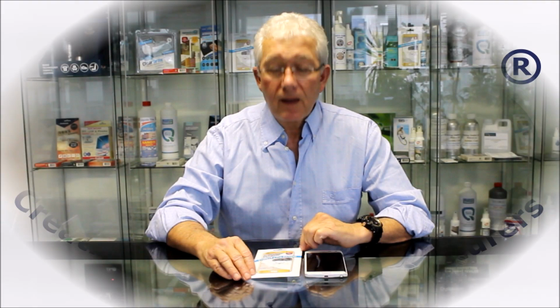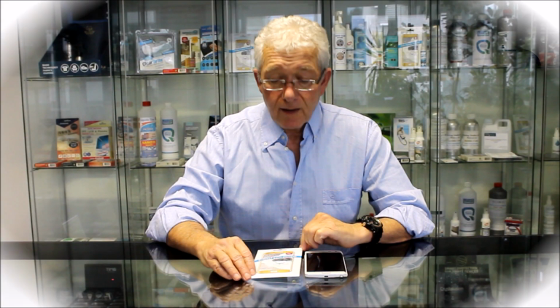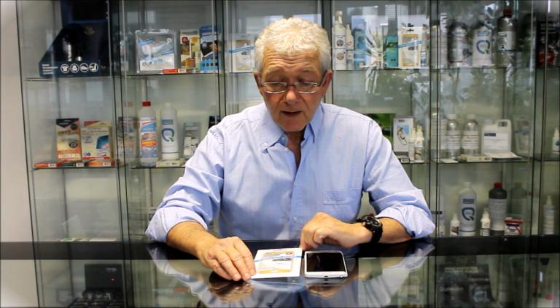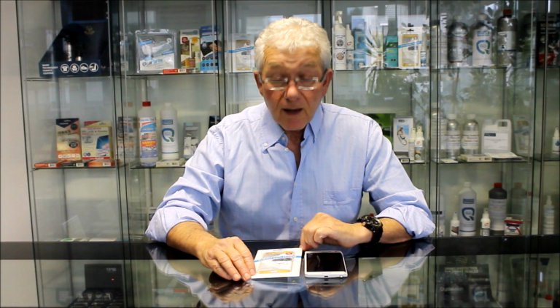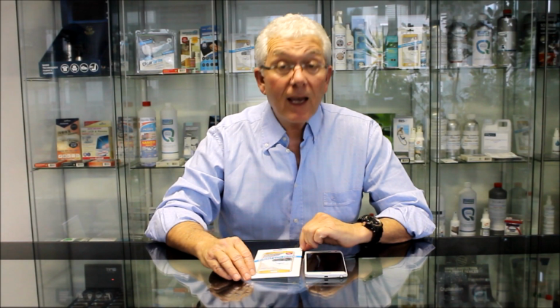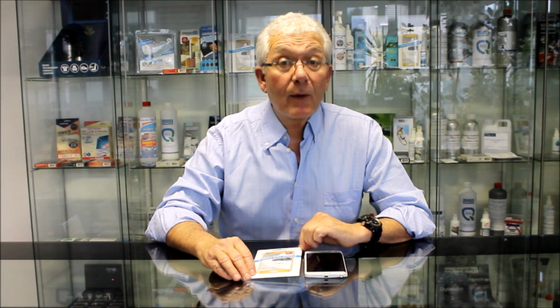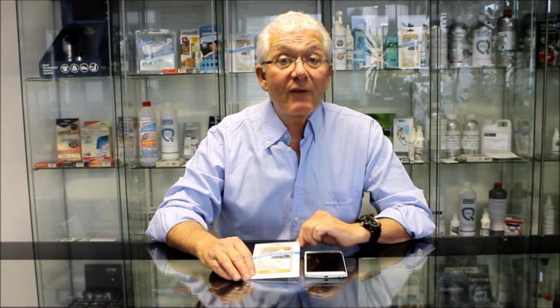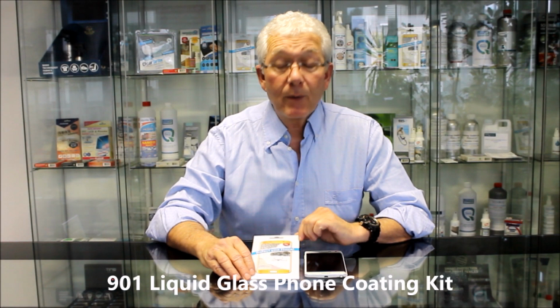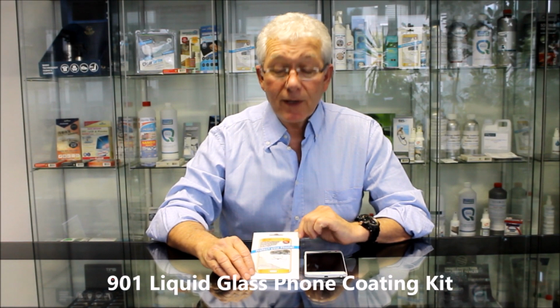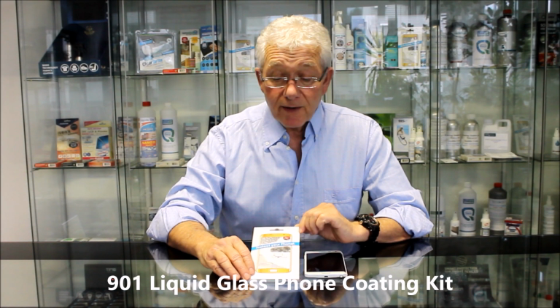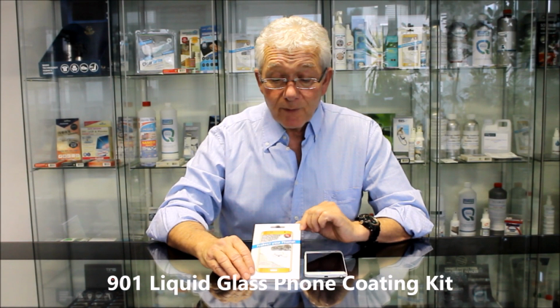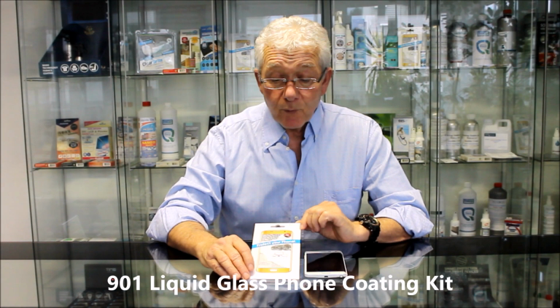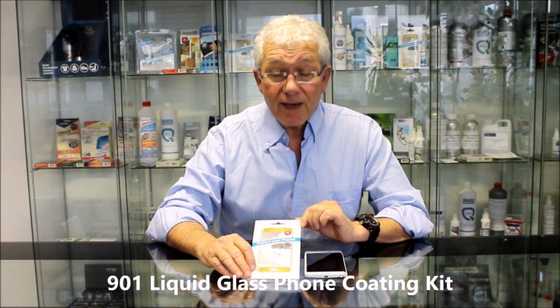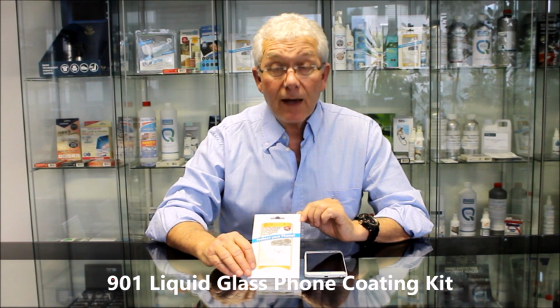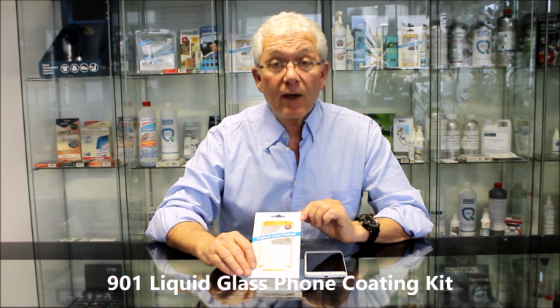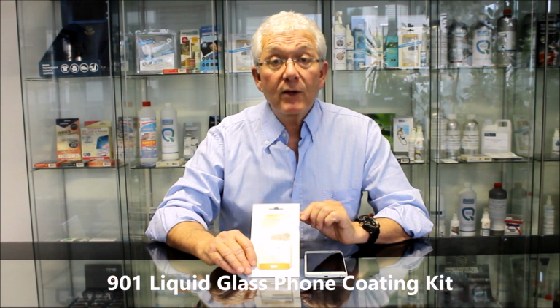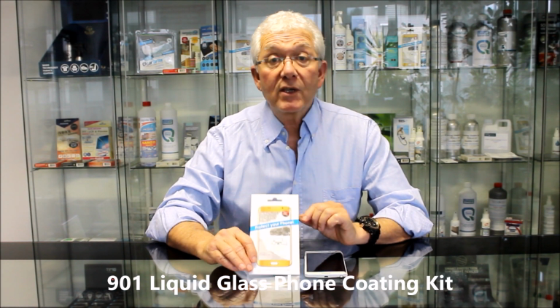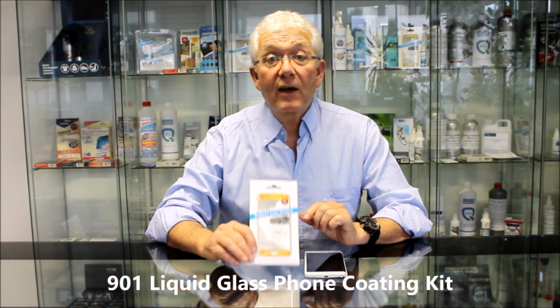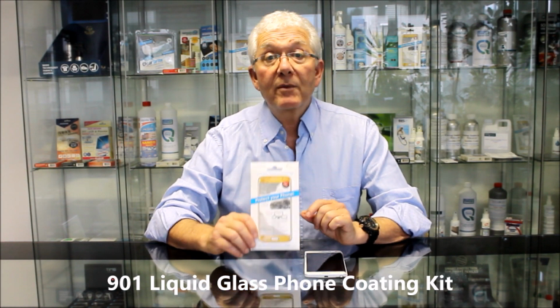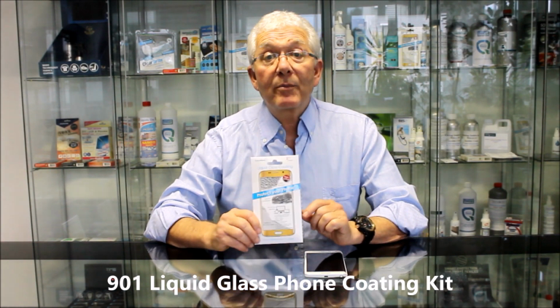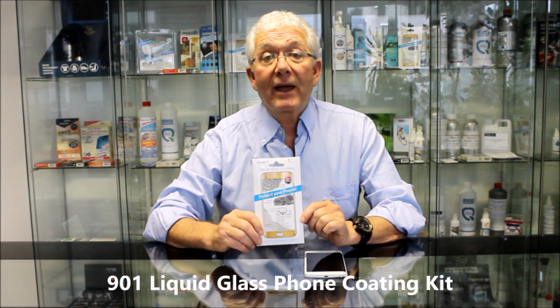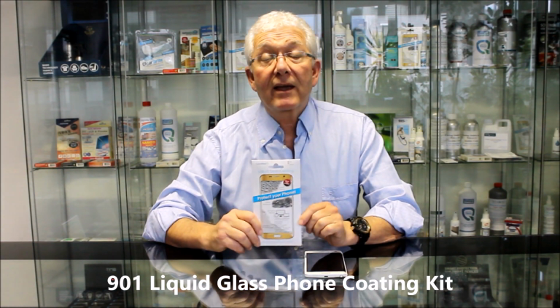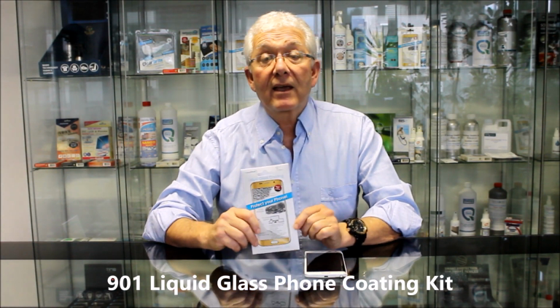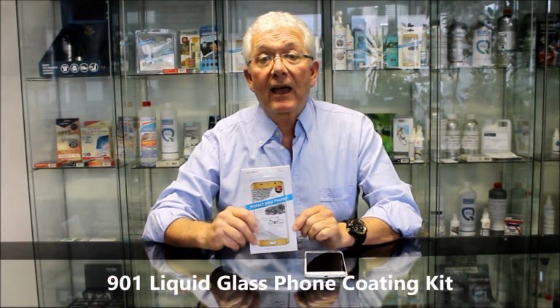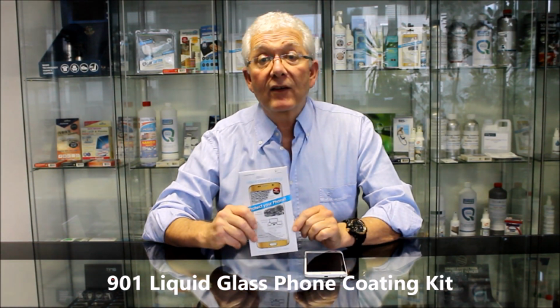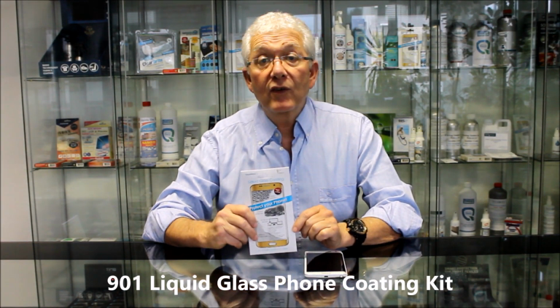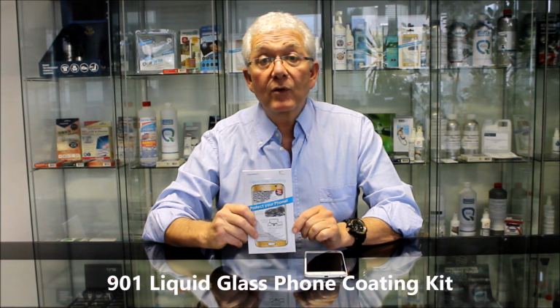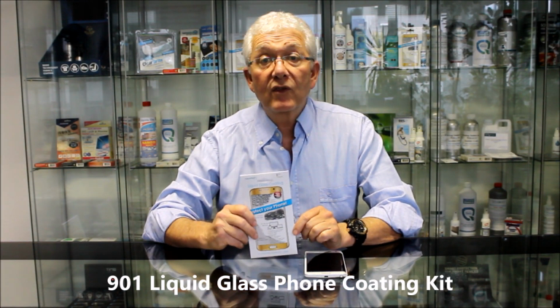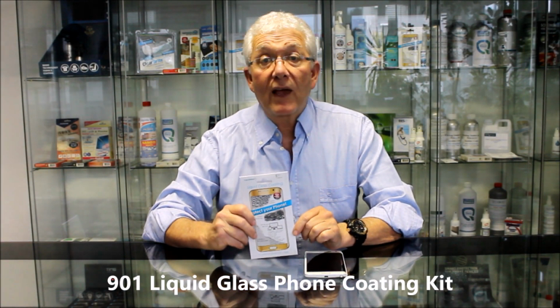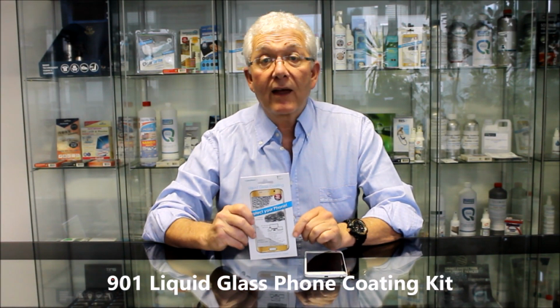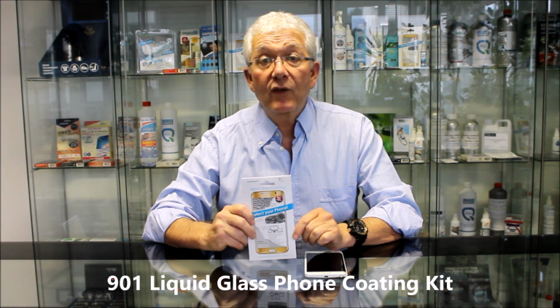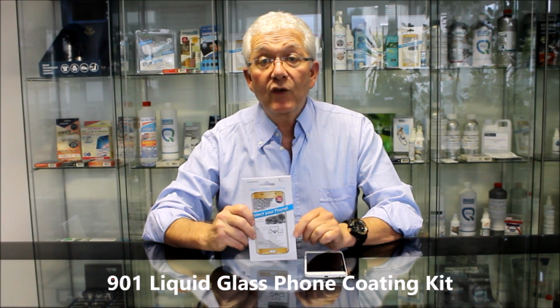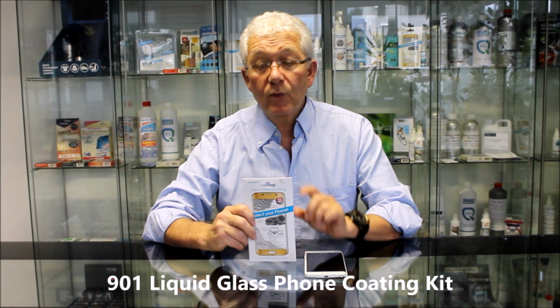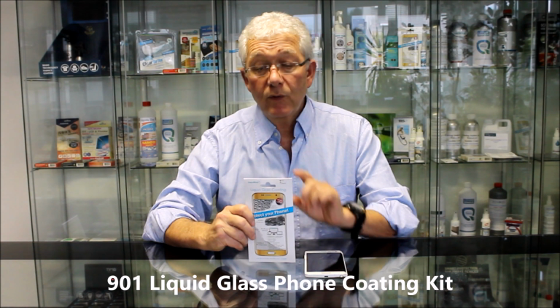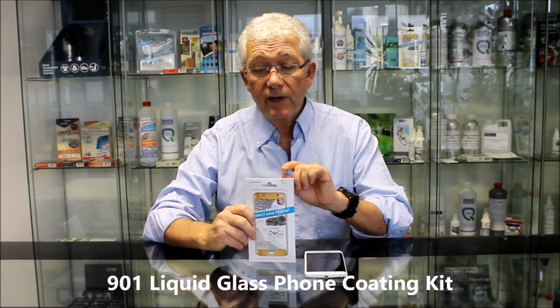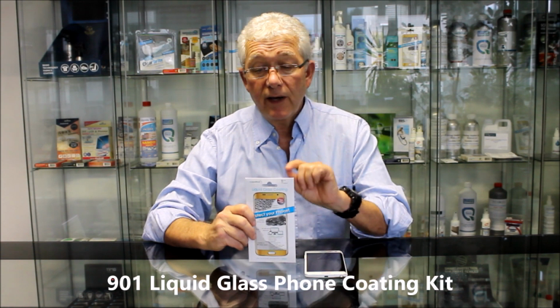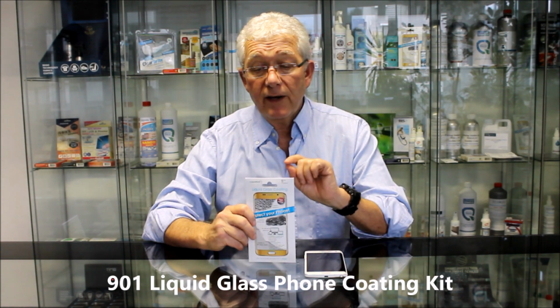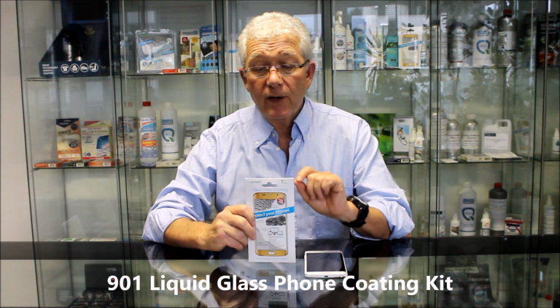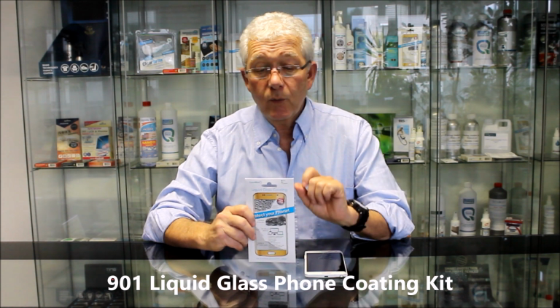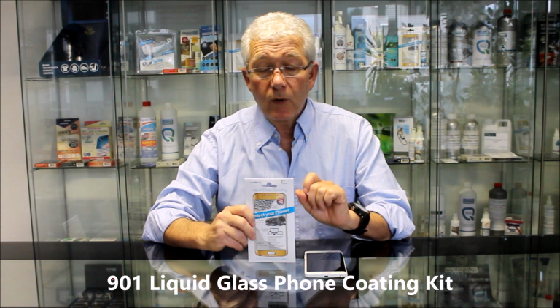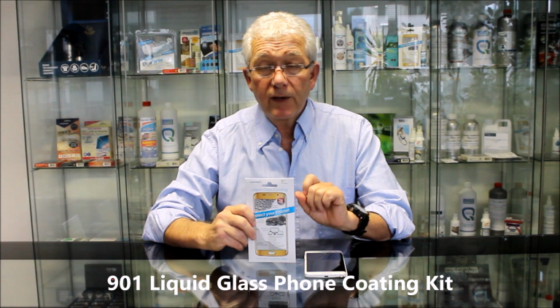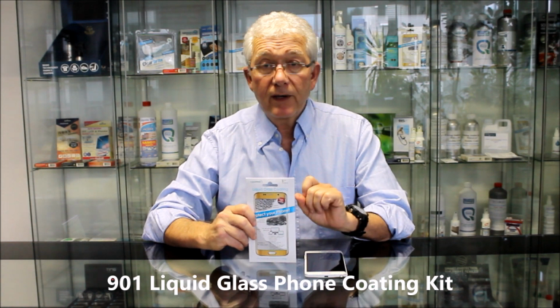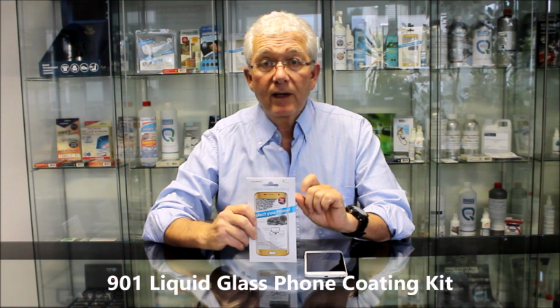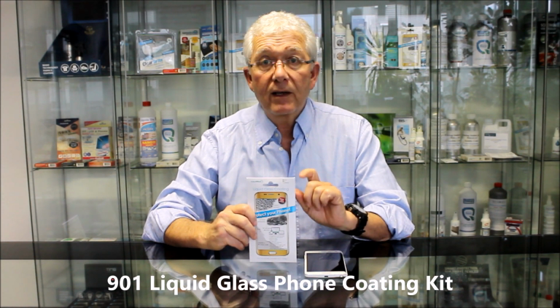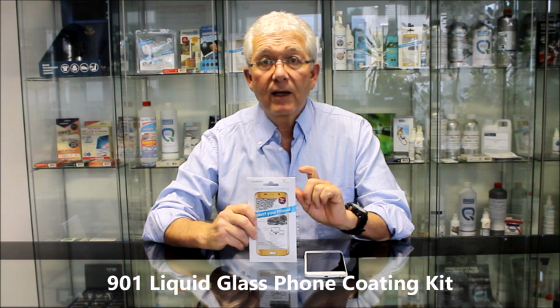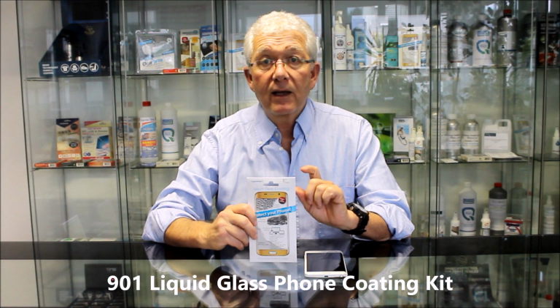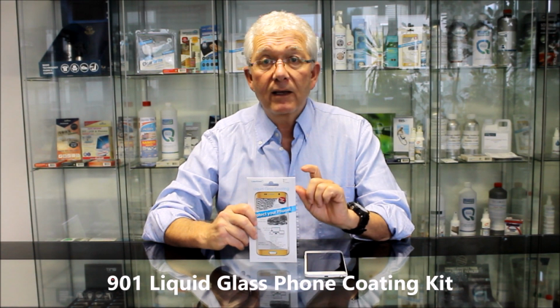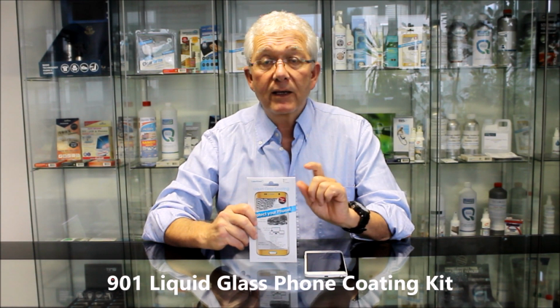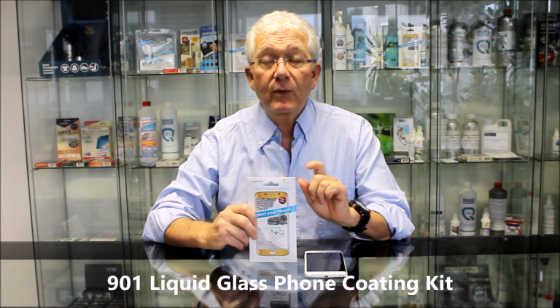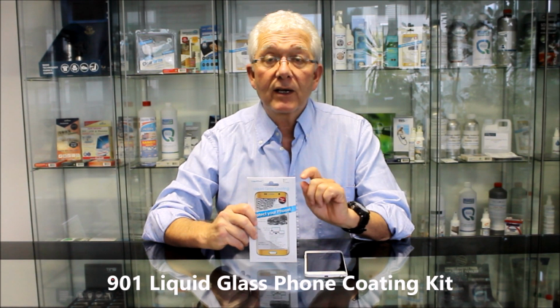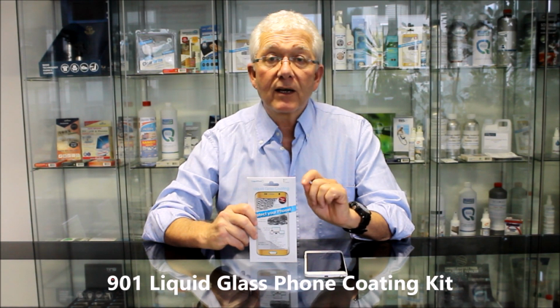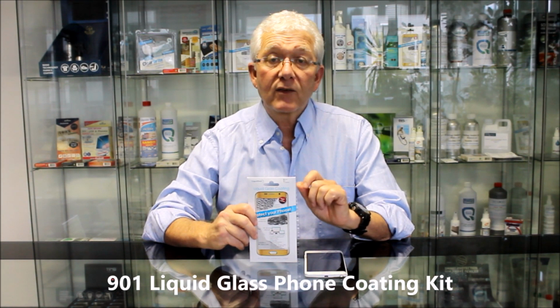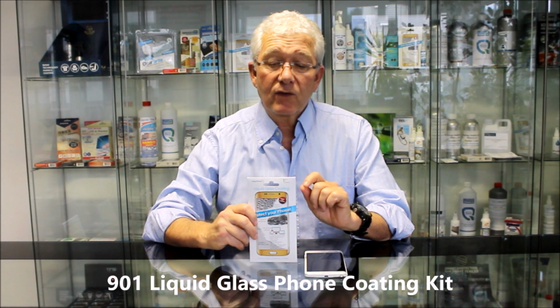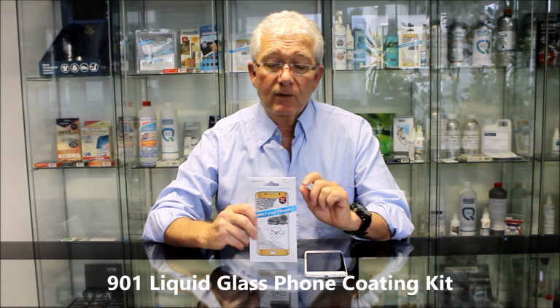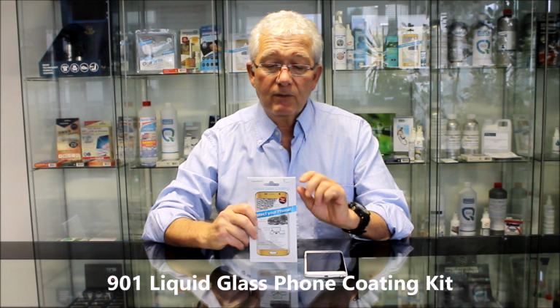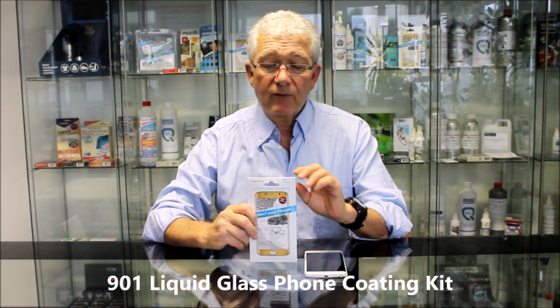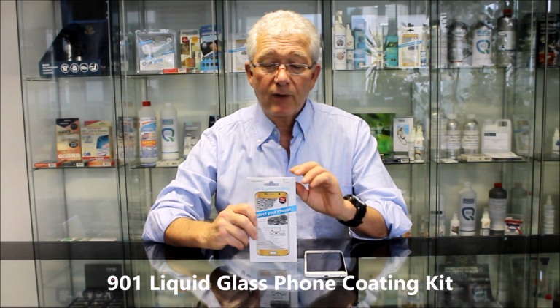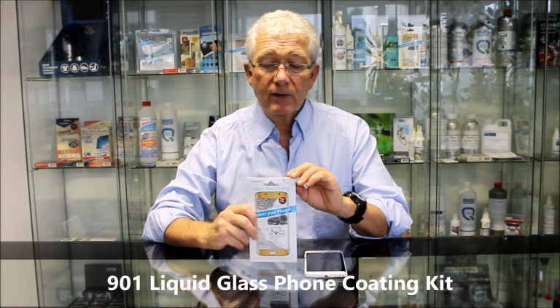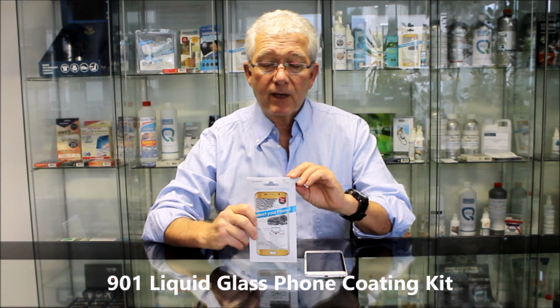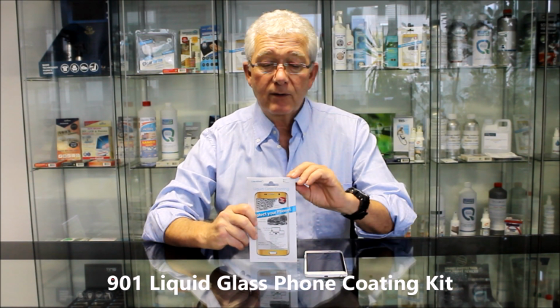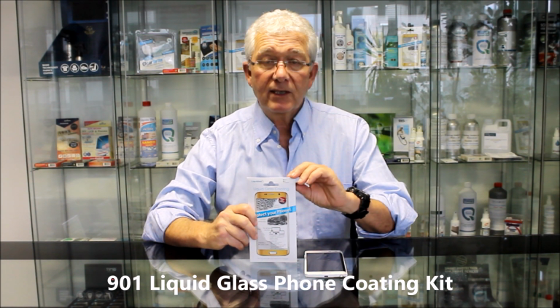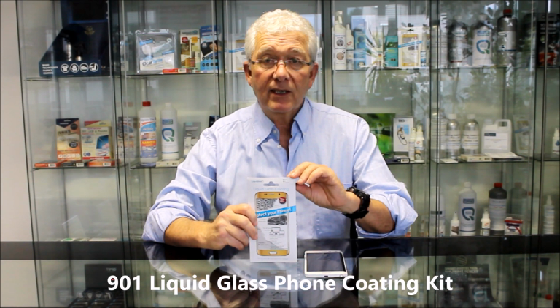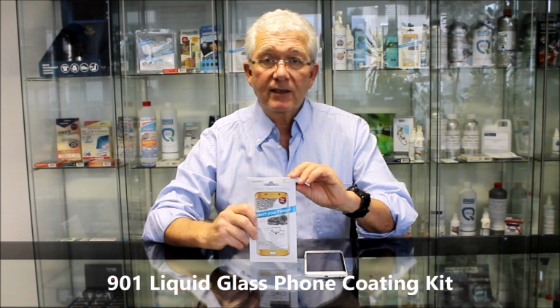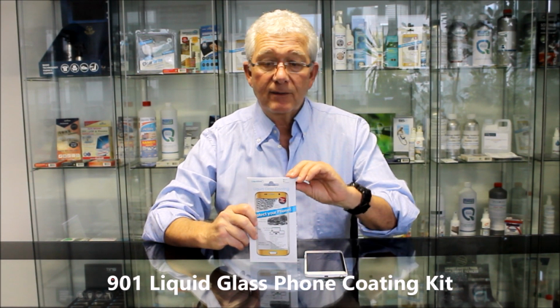Hello everyone, we're now going to unpack and use our new 901 liquid glass foam coating kit.